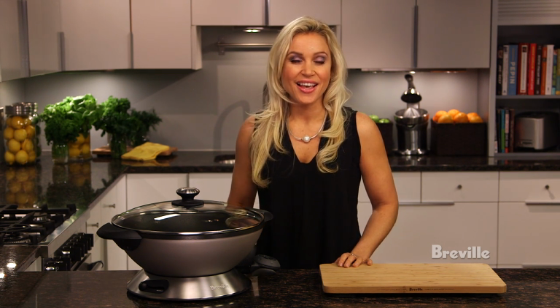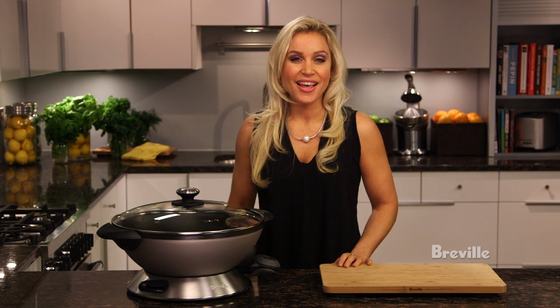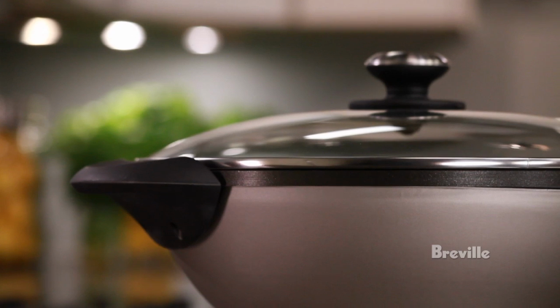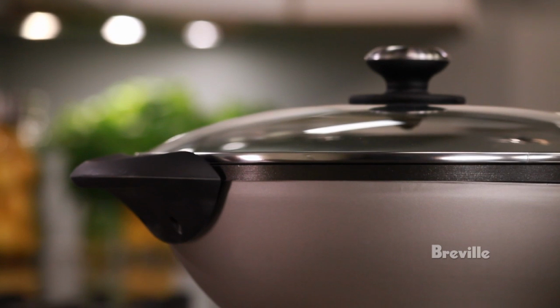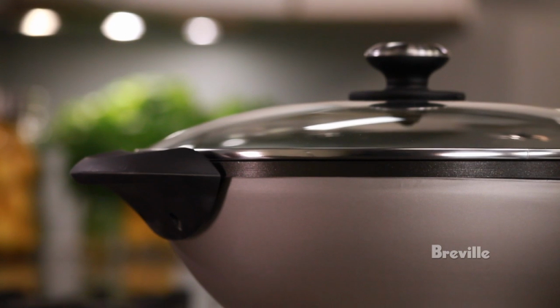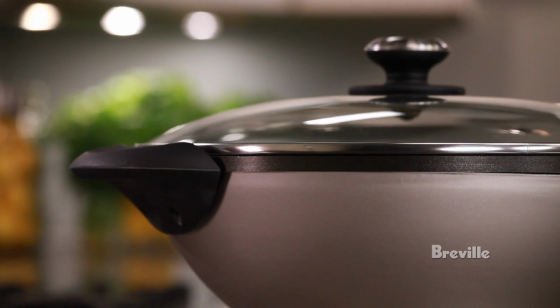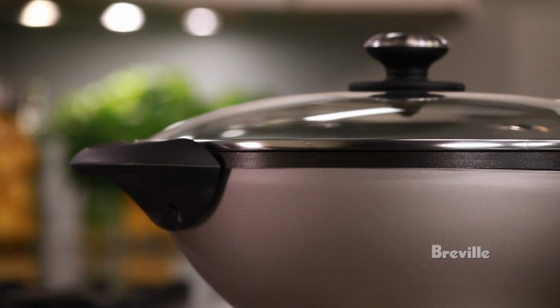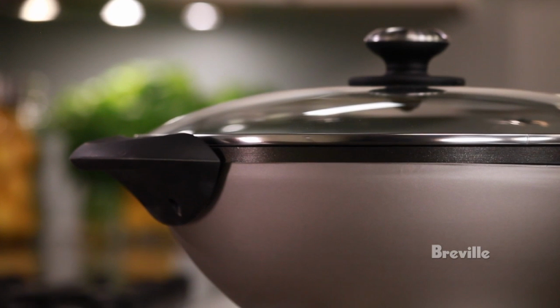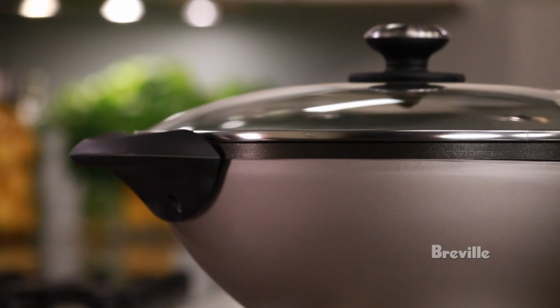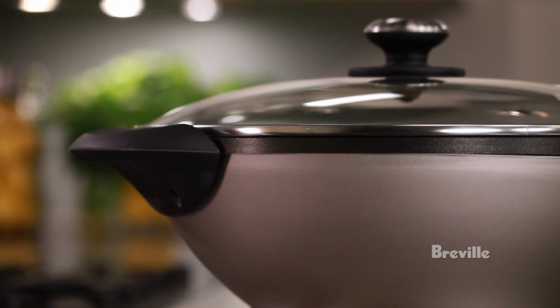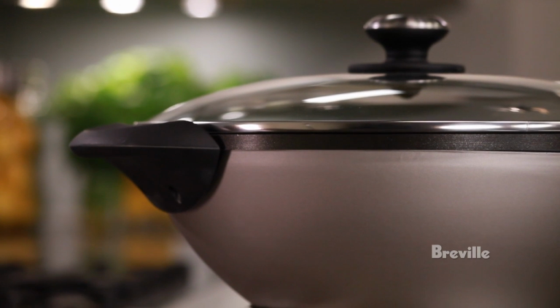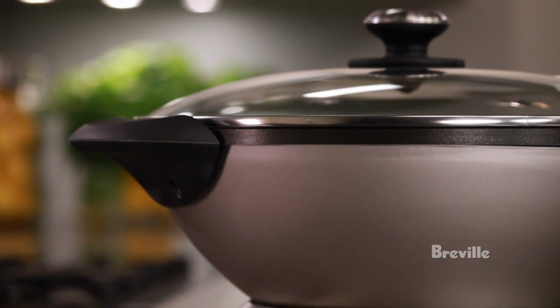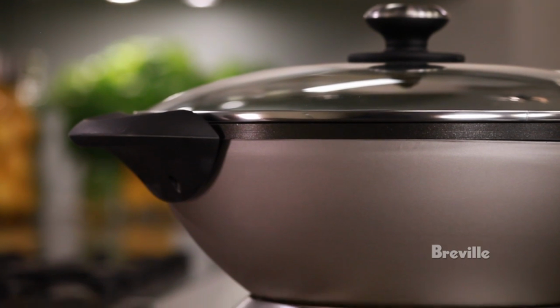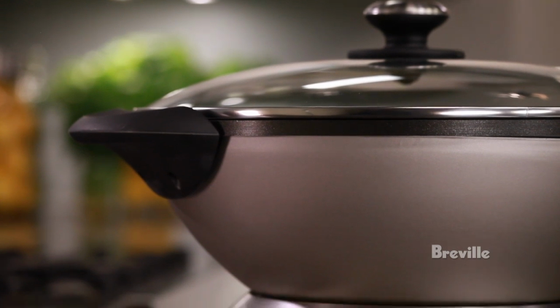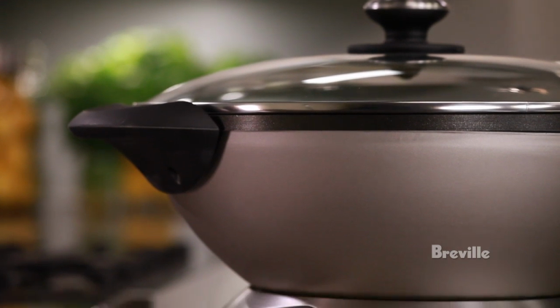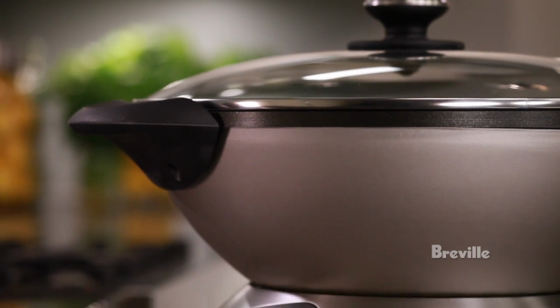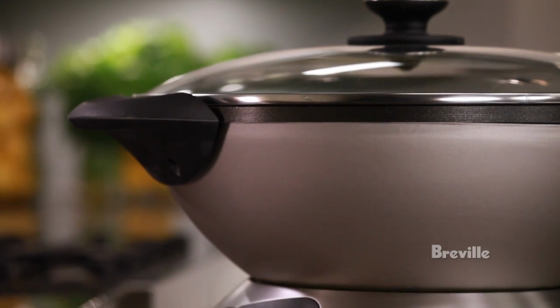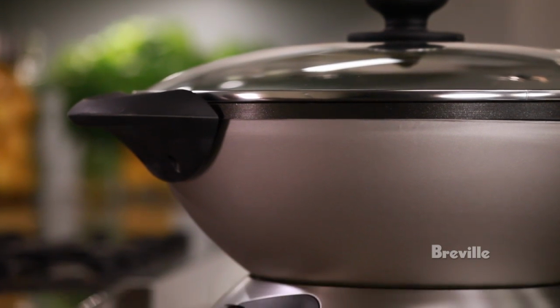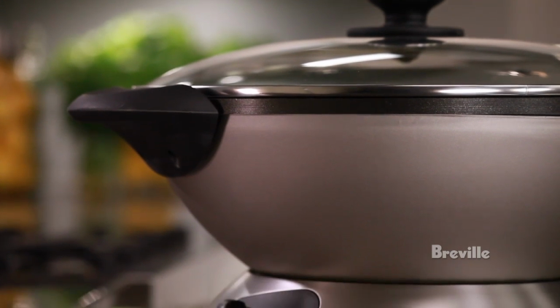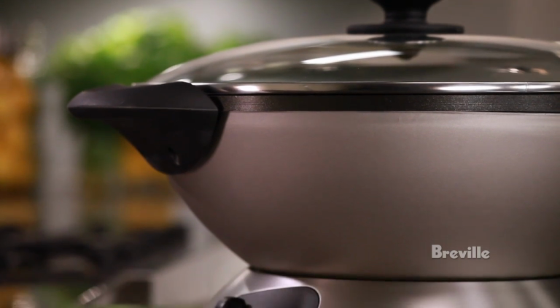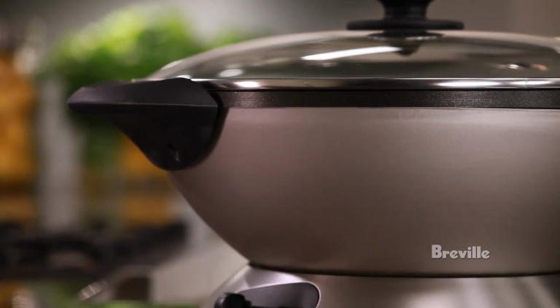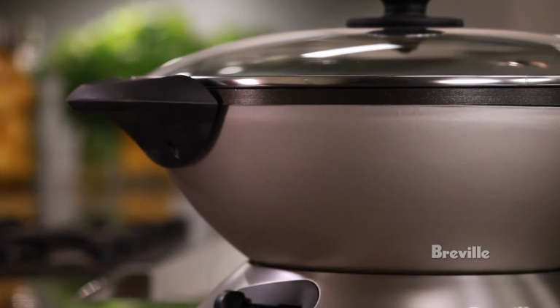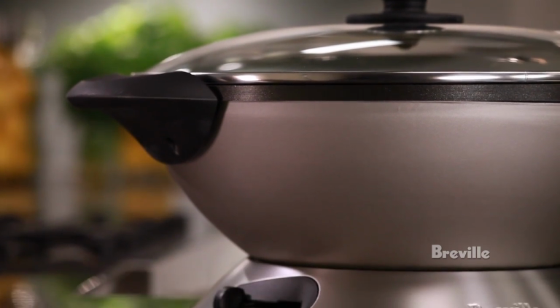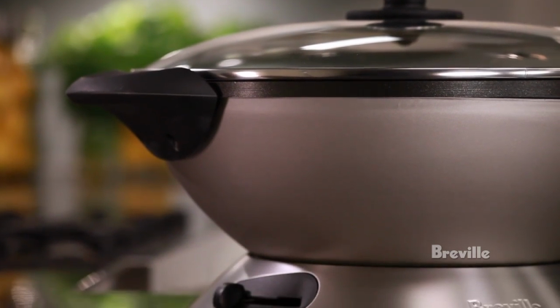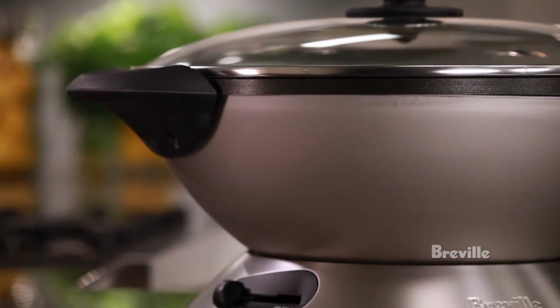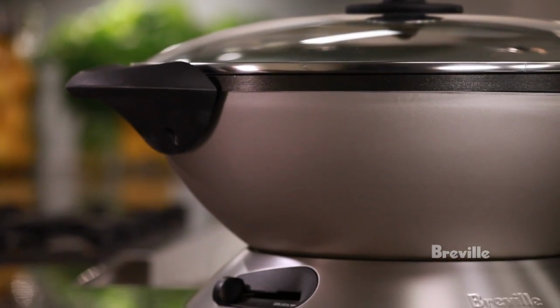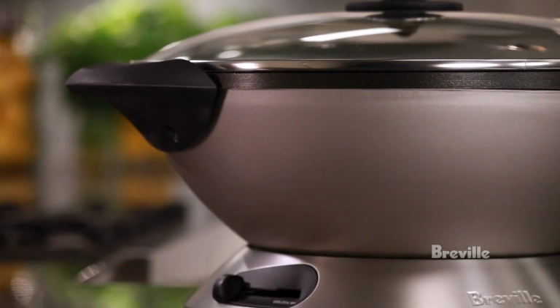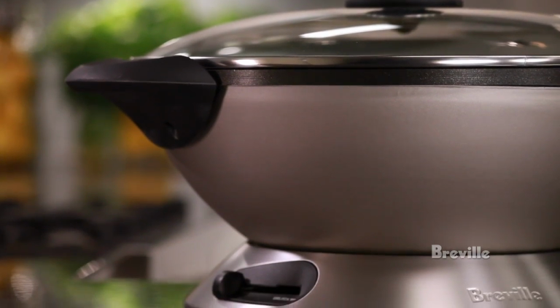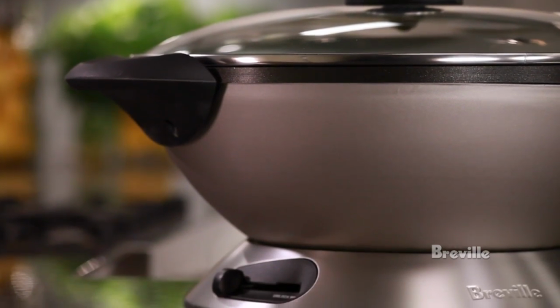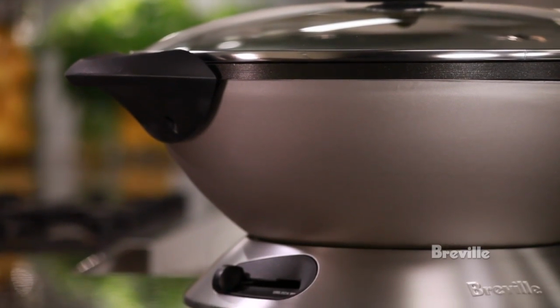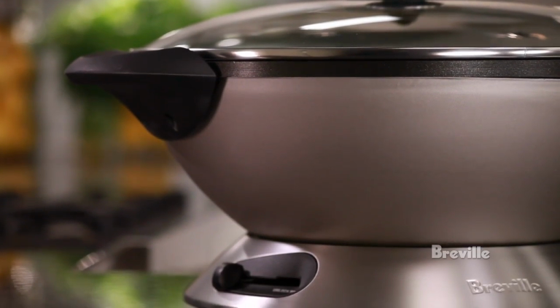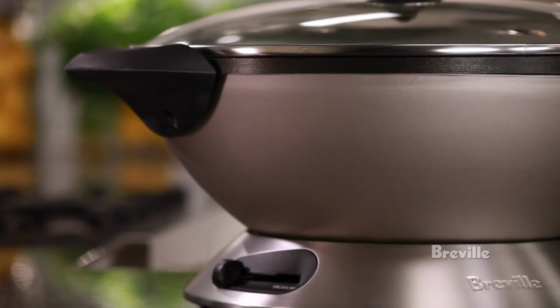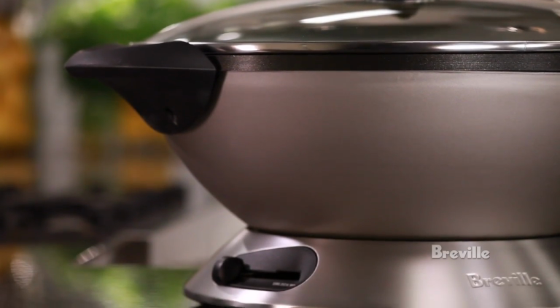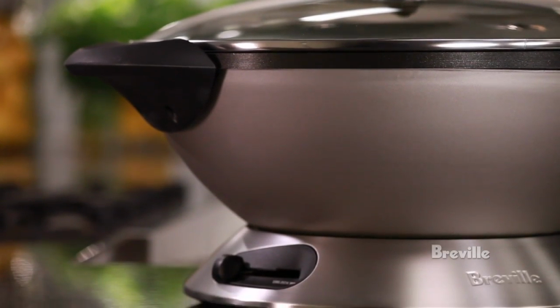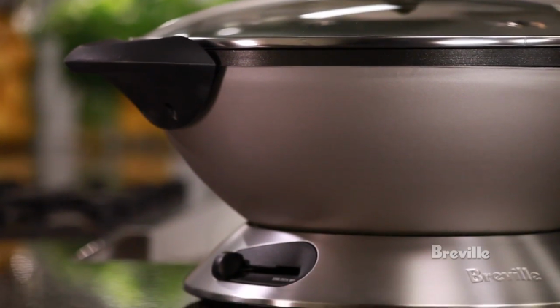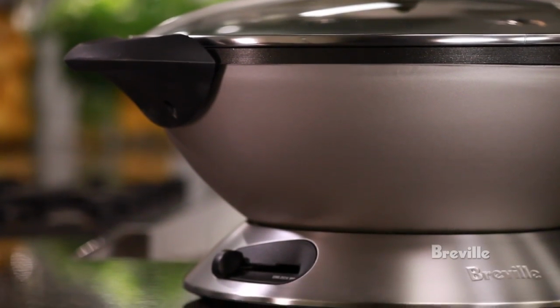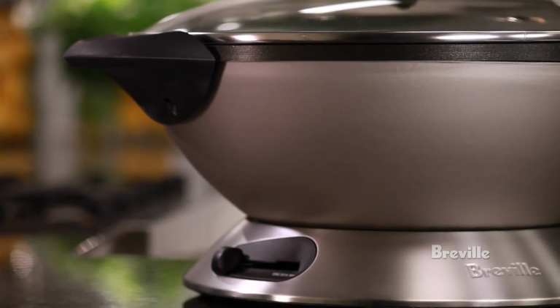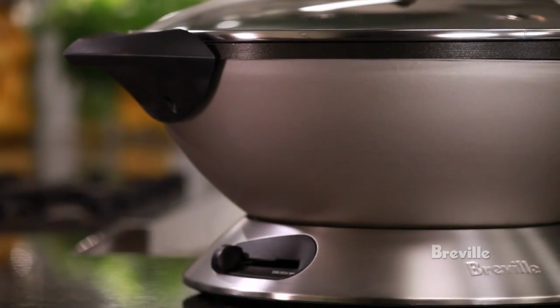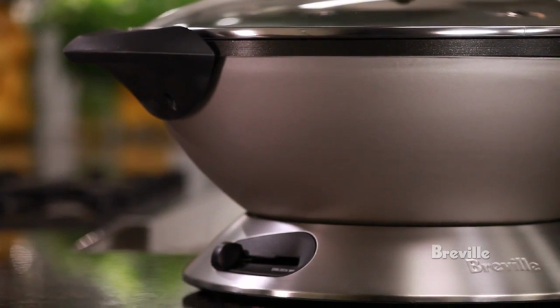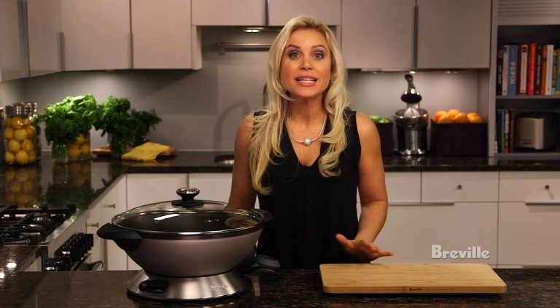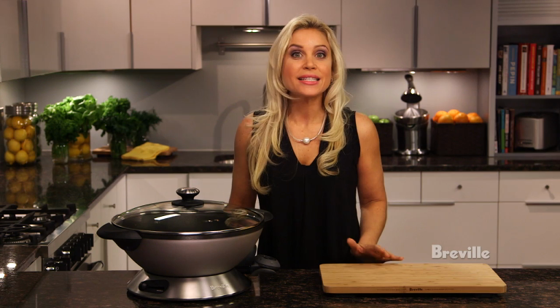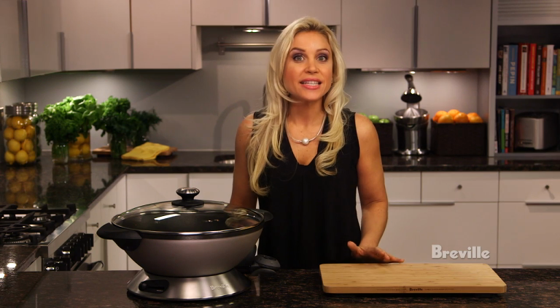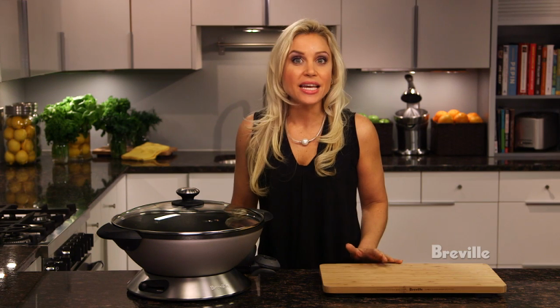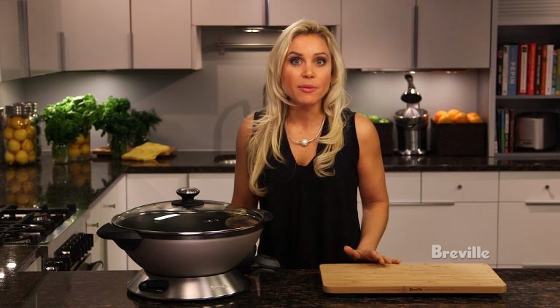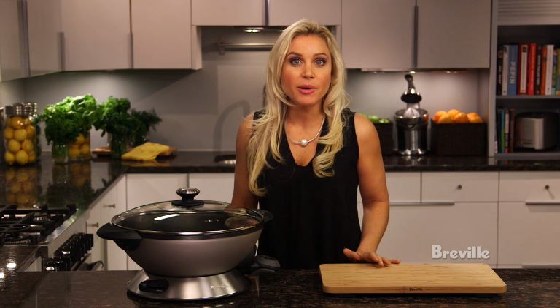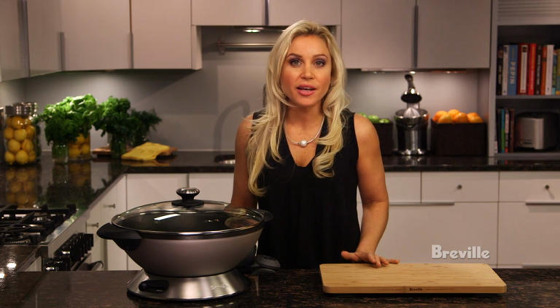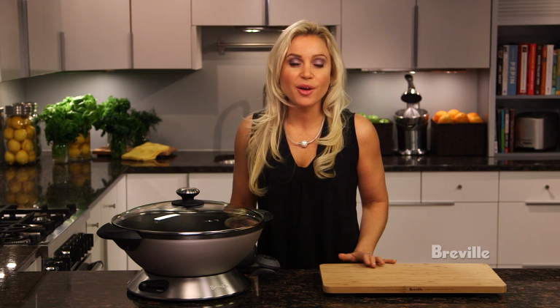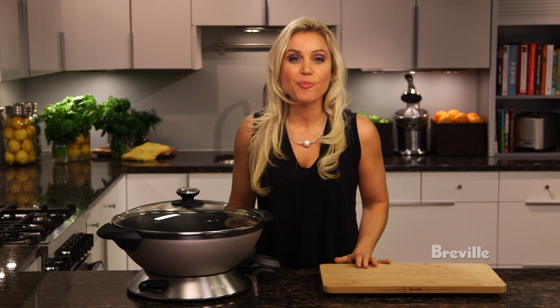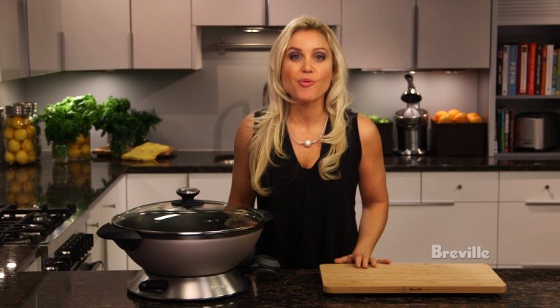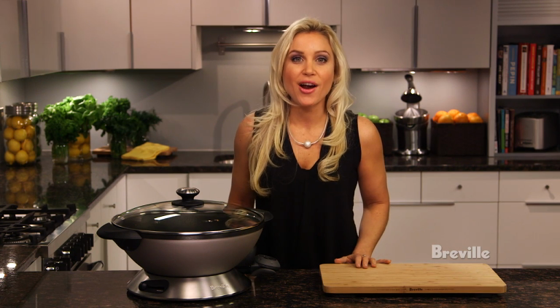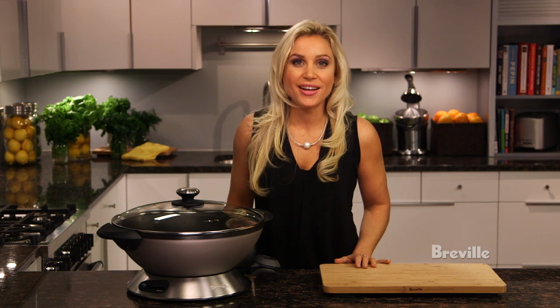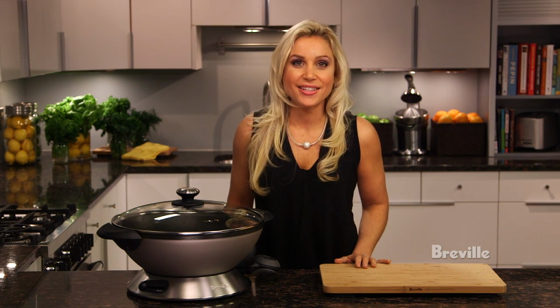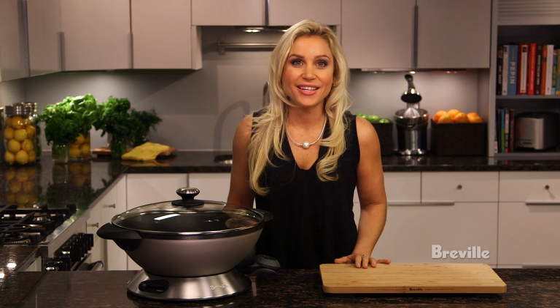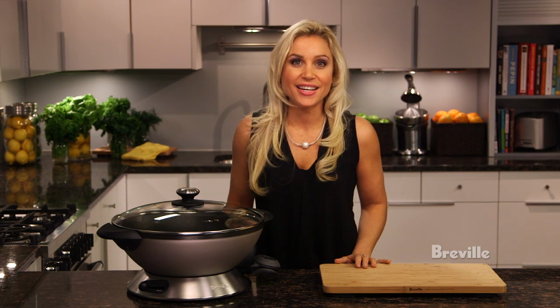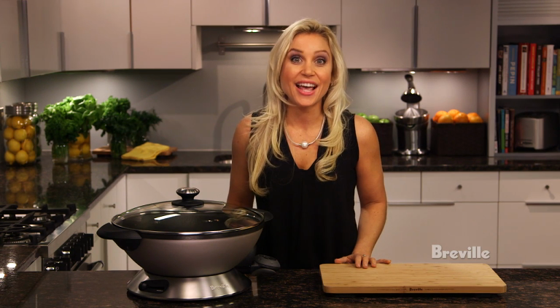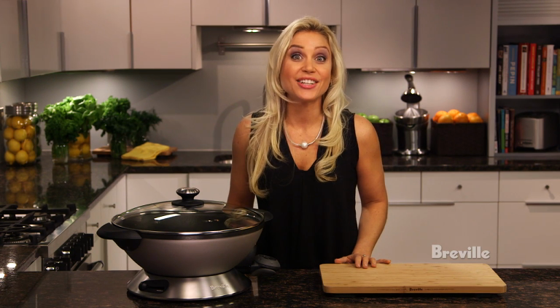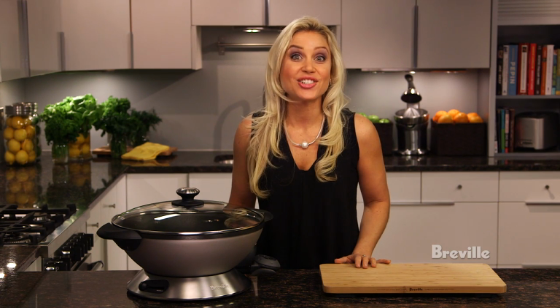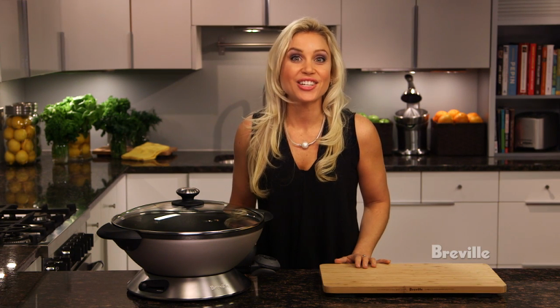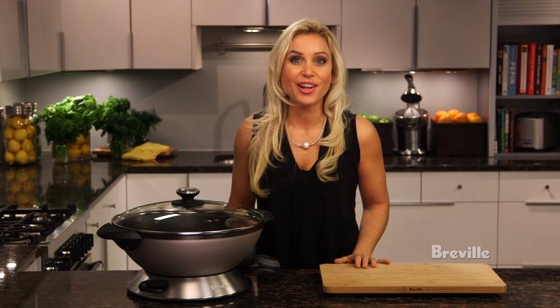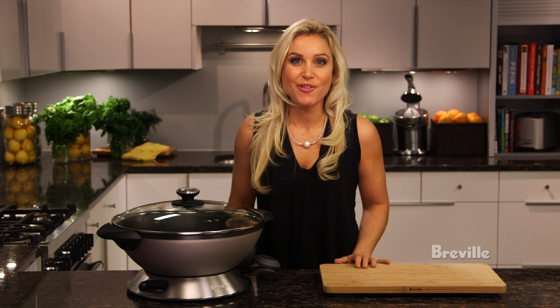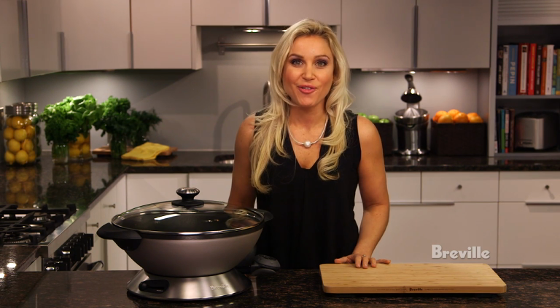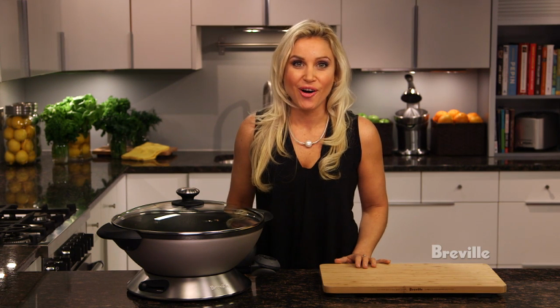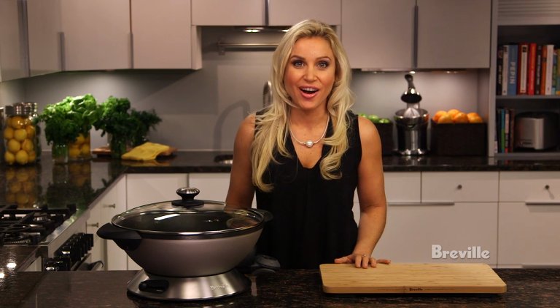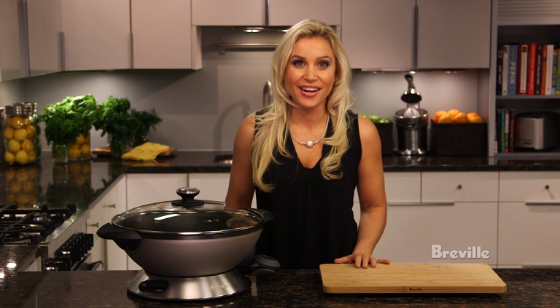The high wall 8-quart capacity is ideal for stir-fries, steaming, braising, and shallow frying.